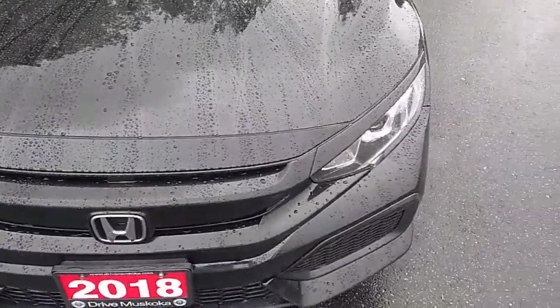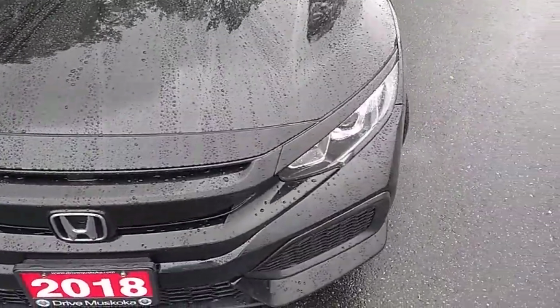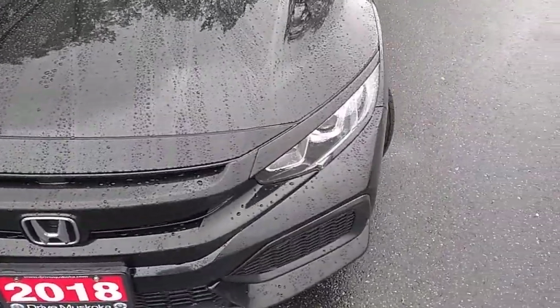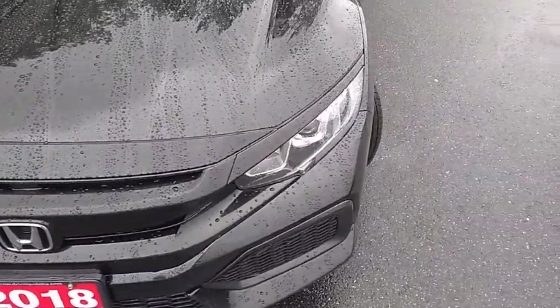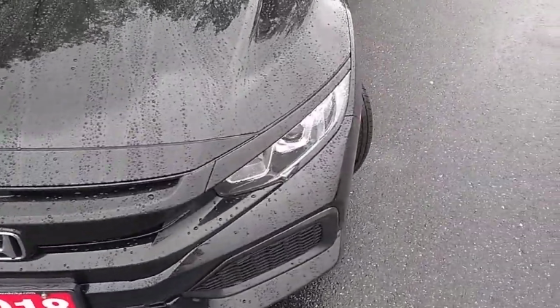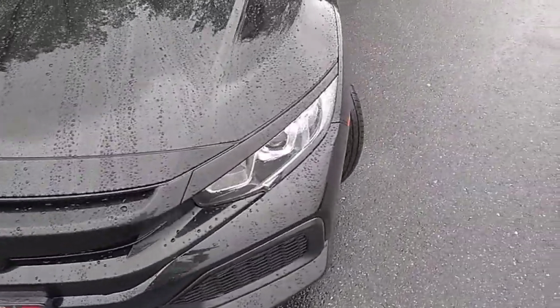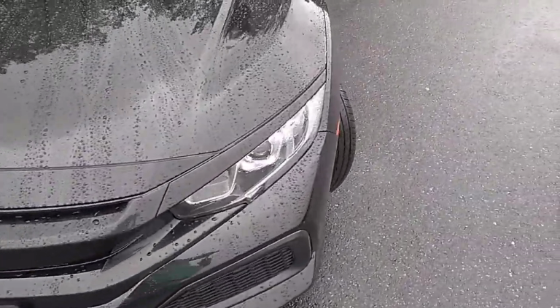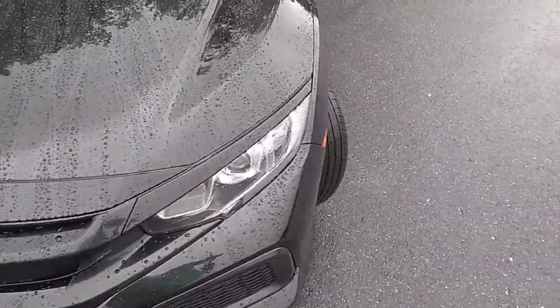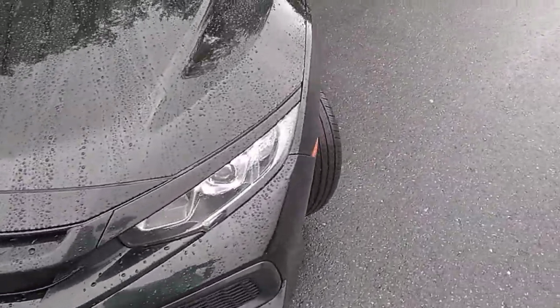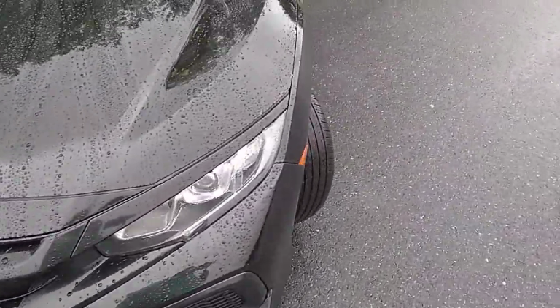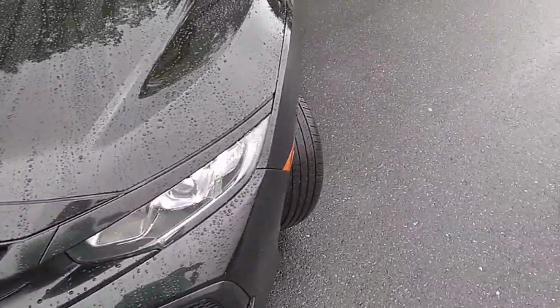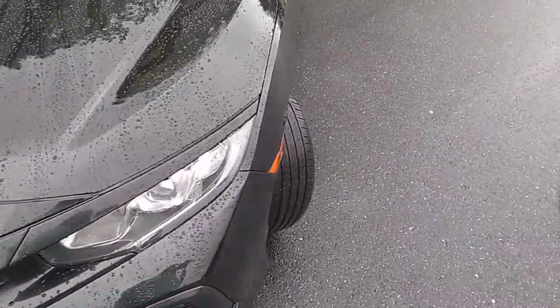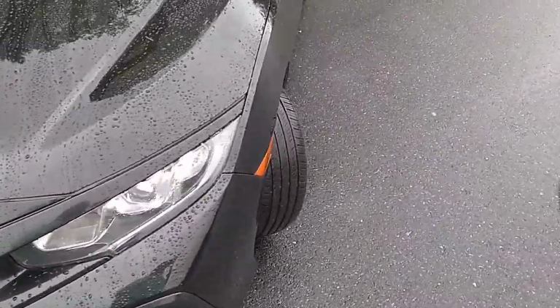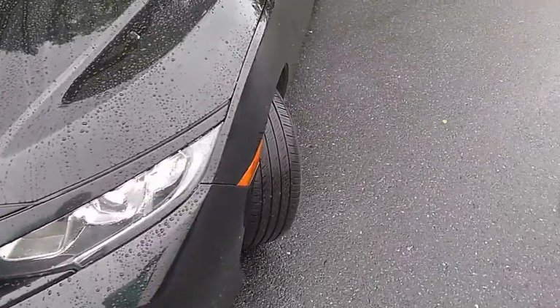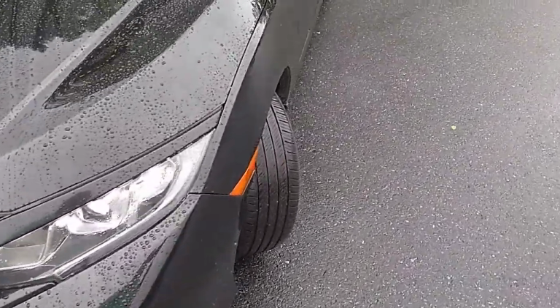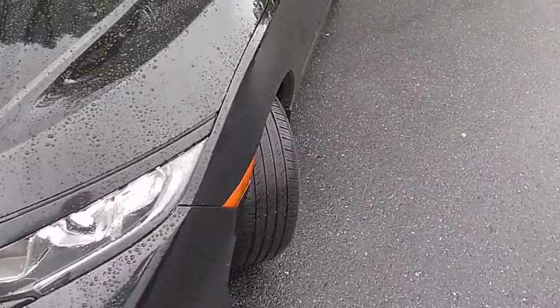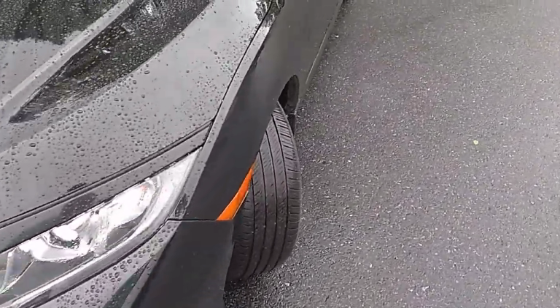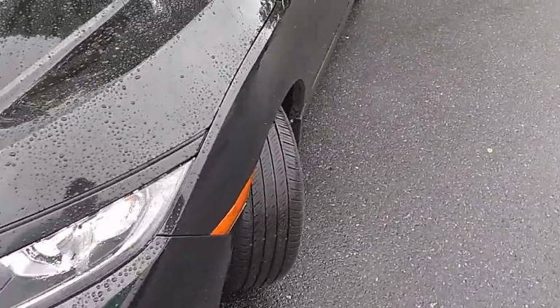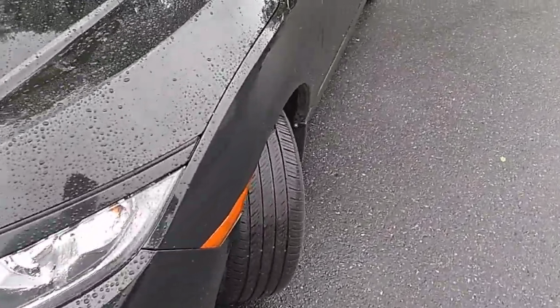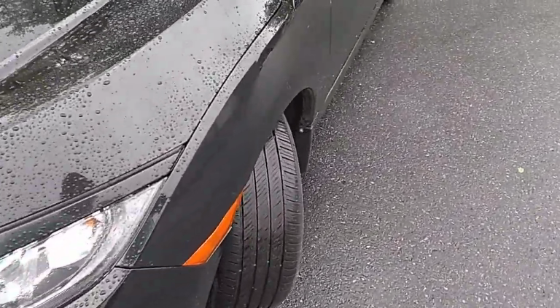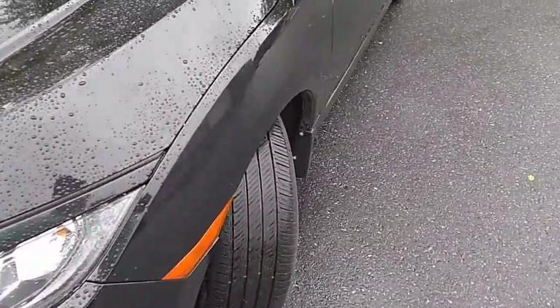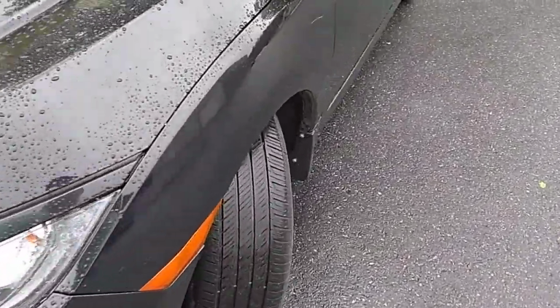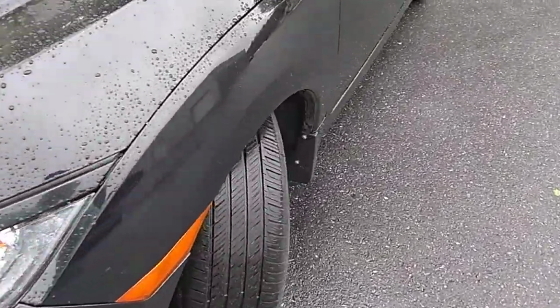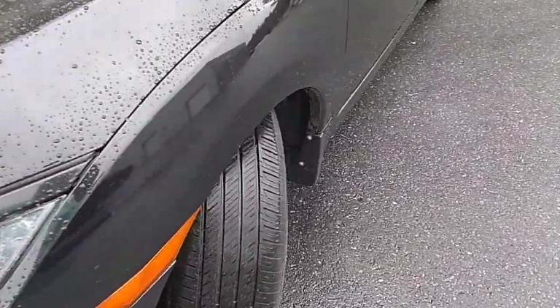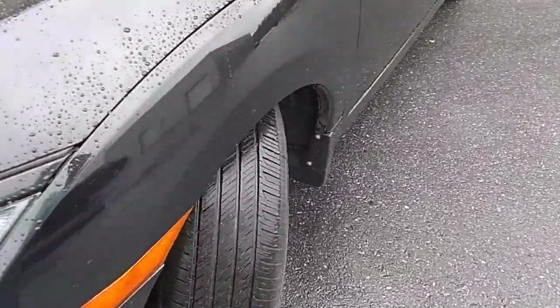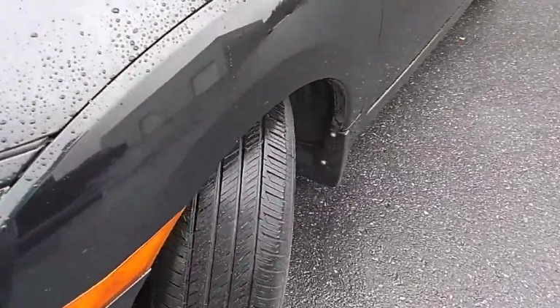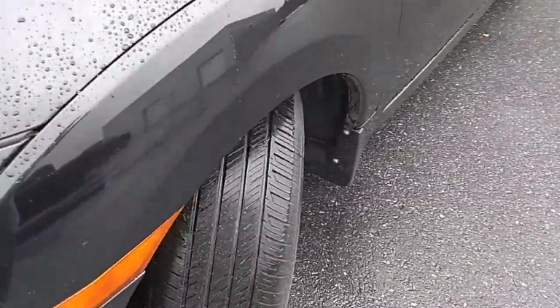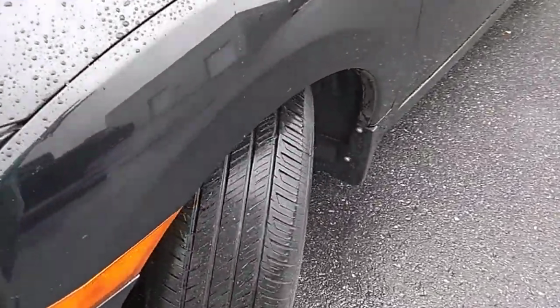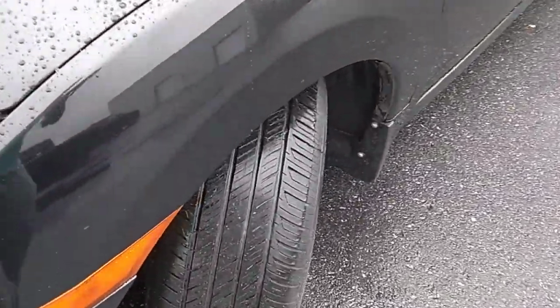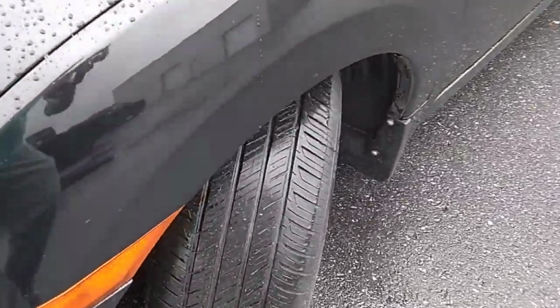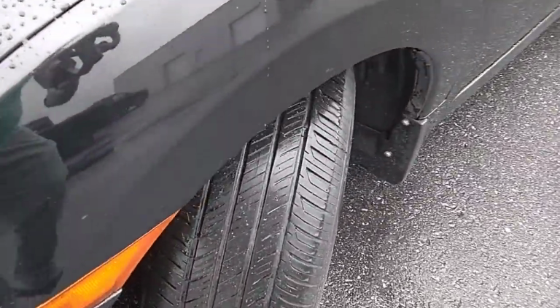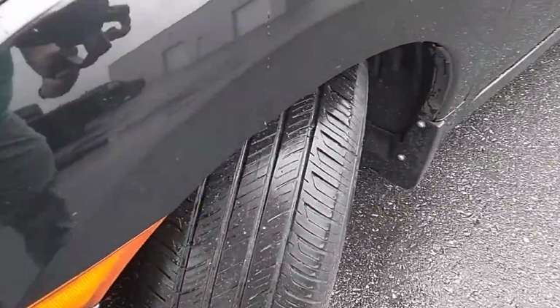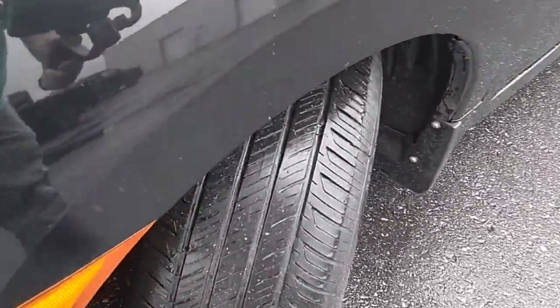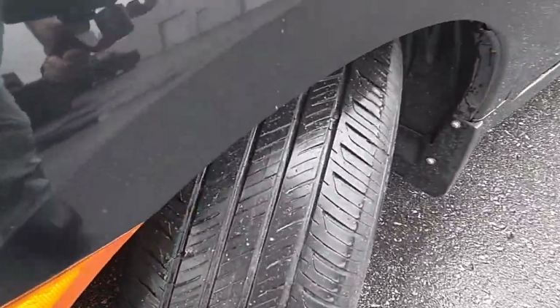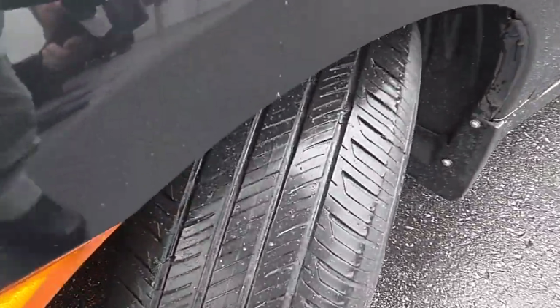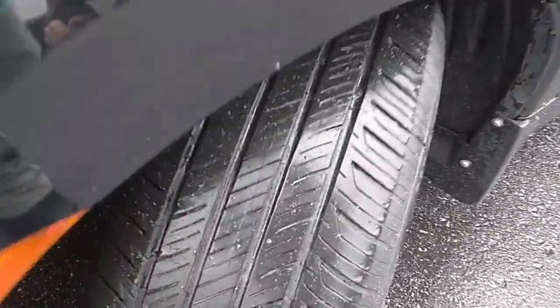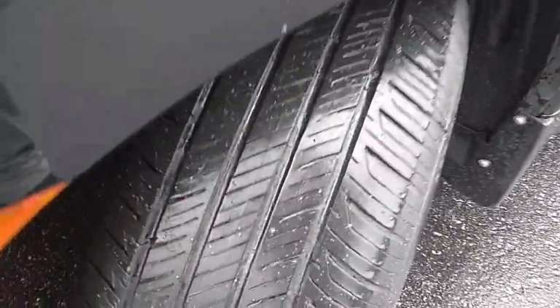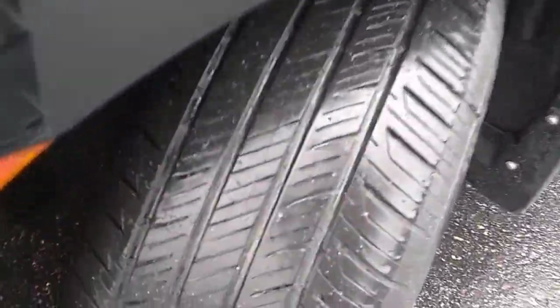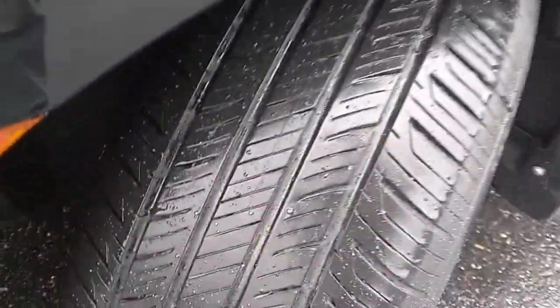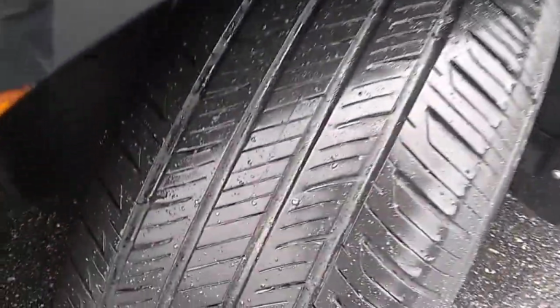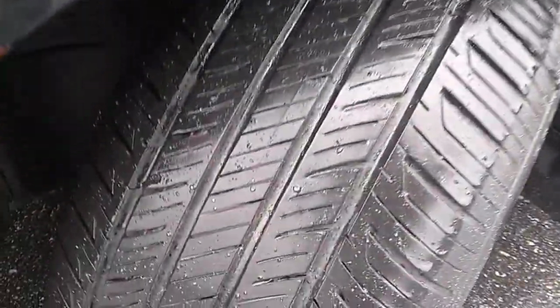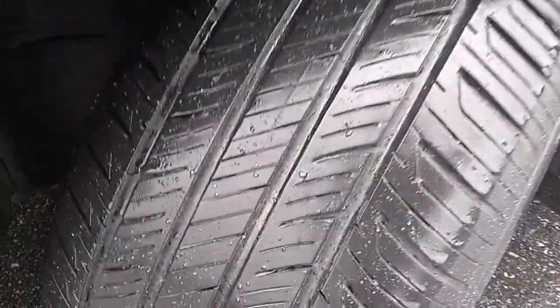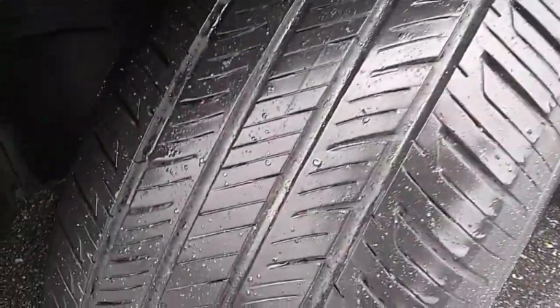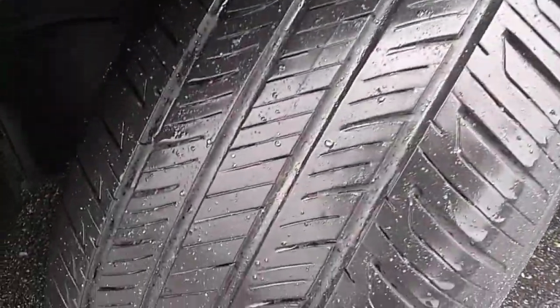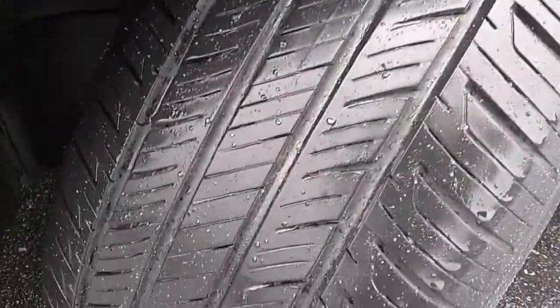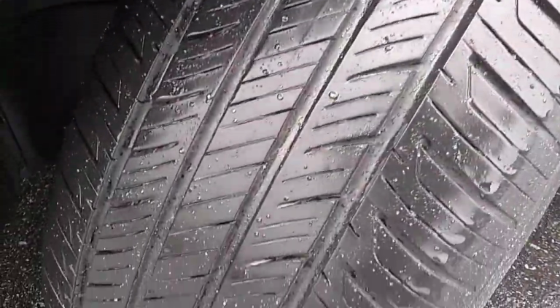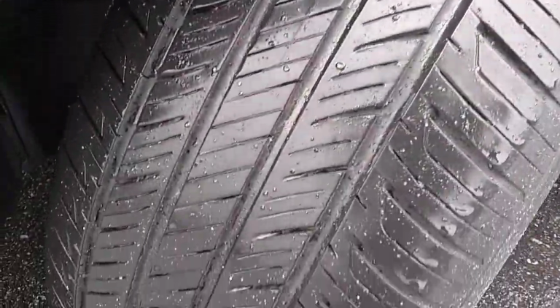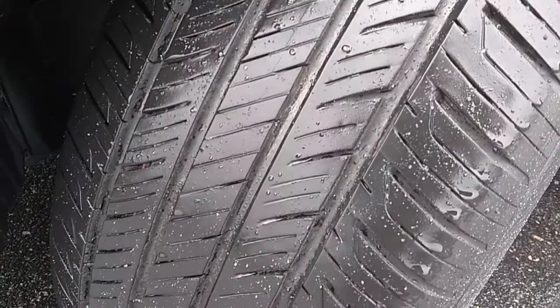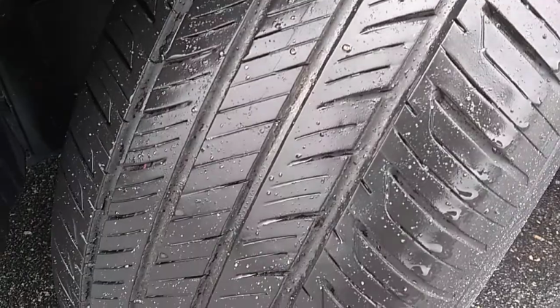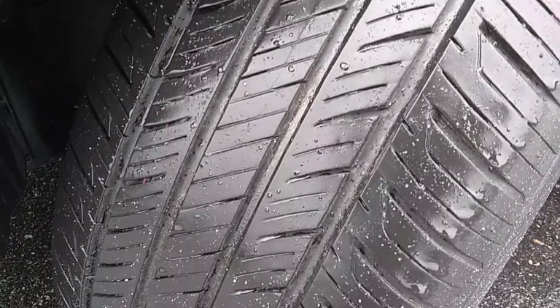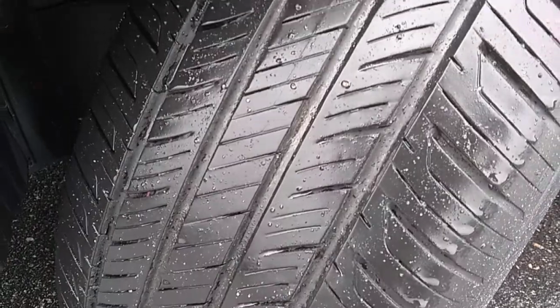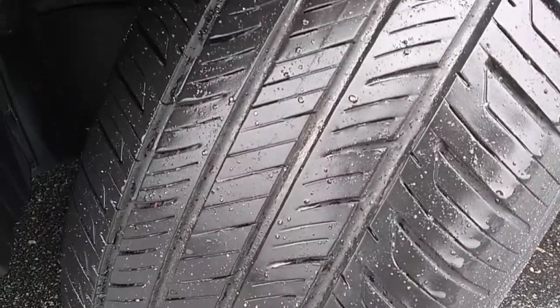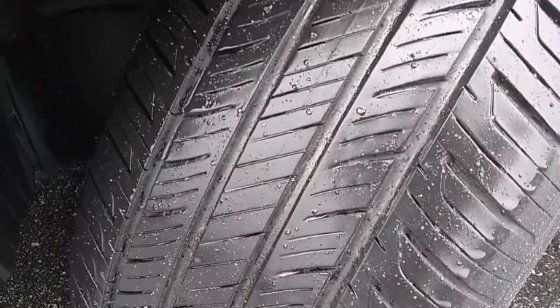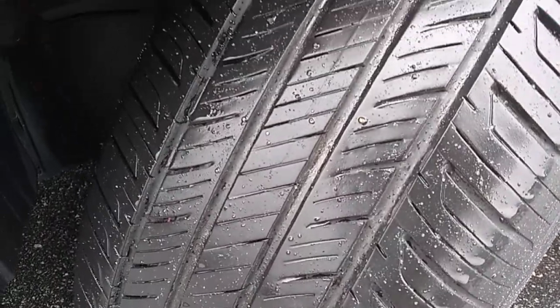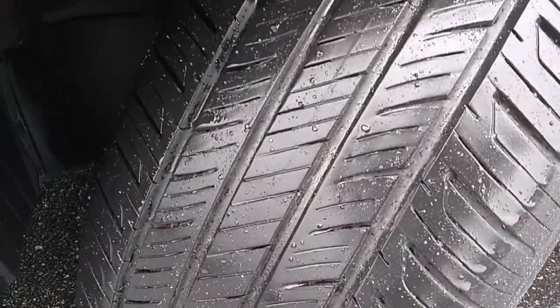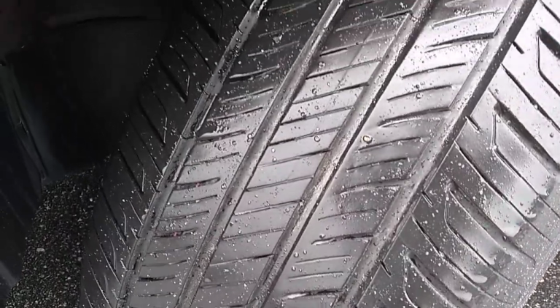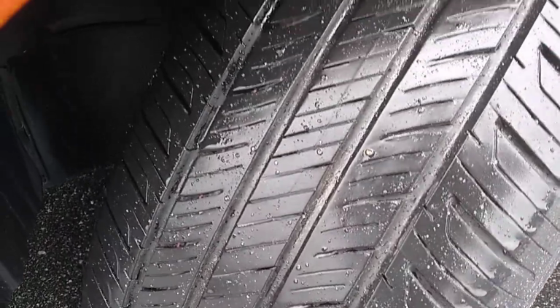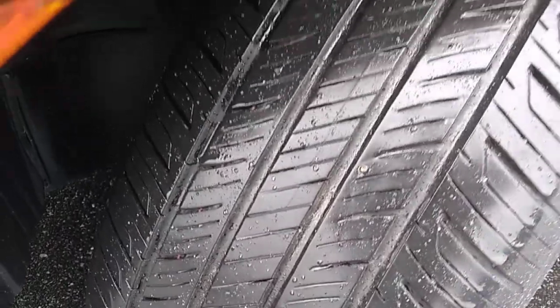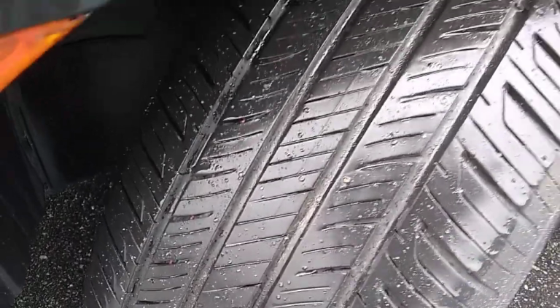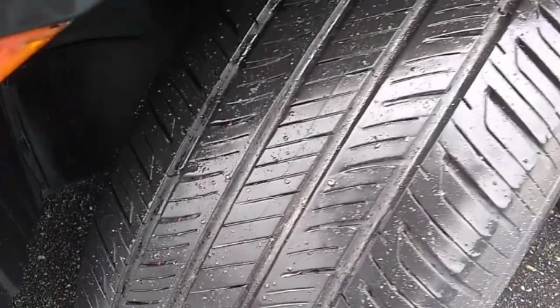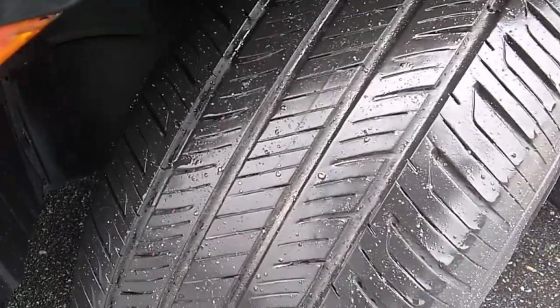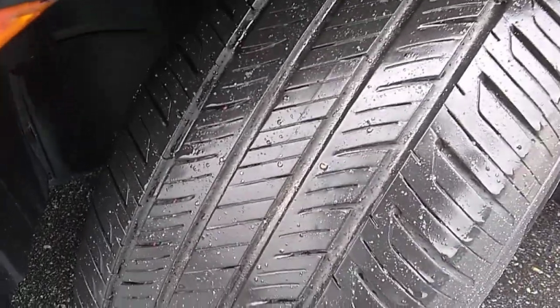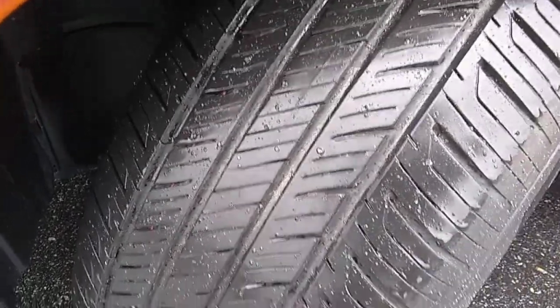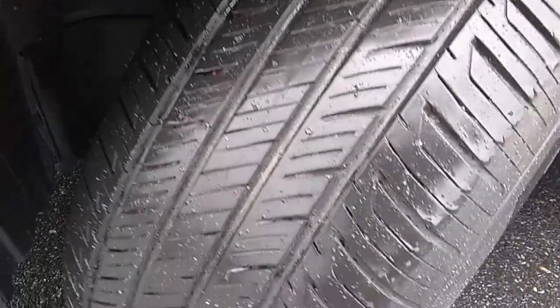I'm going to check out the tread life on the tires here. Lots of meat left on those tires — definitely a couple more seasons.